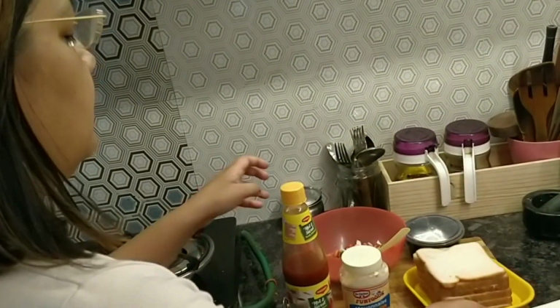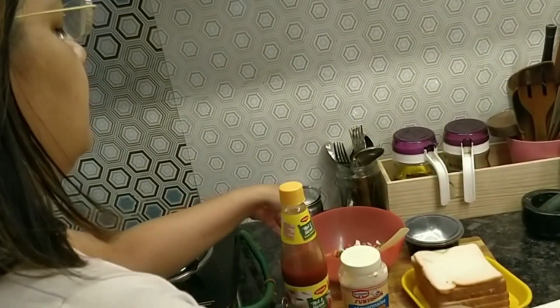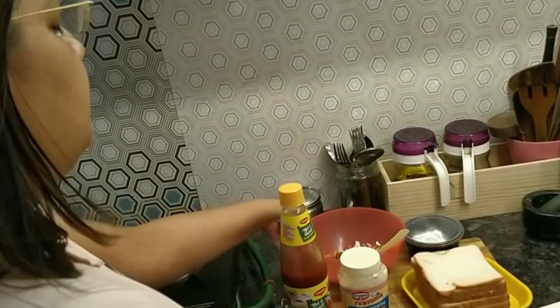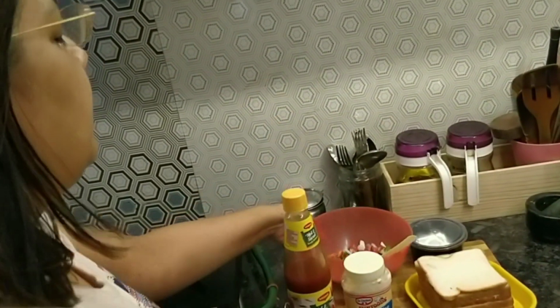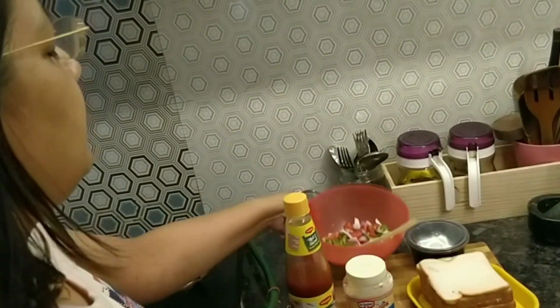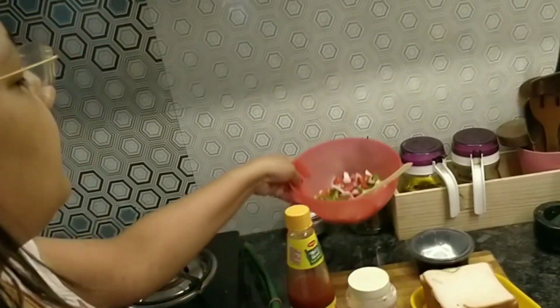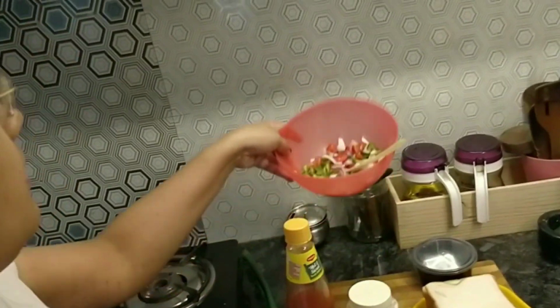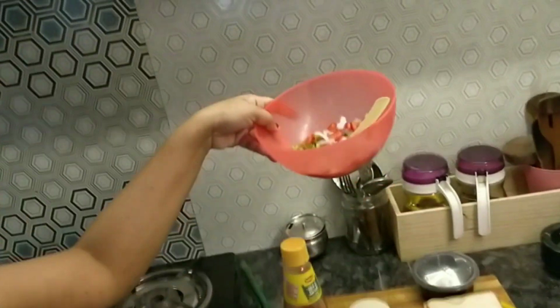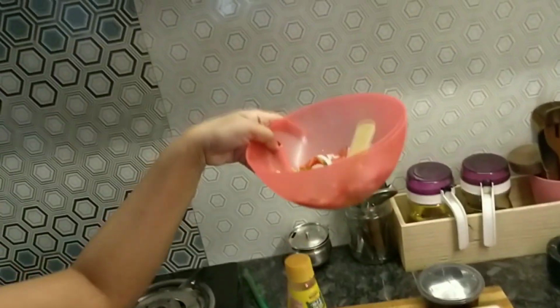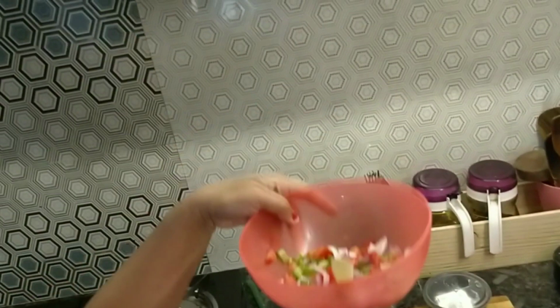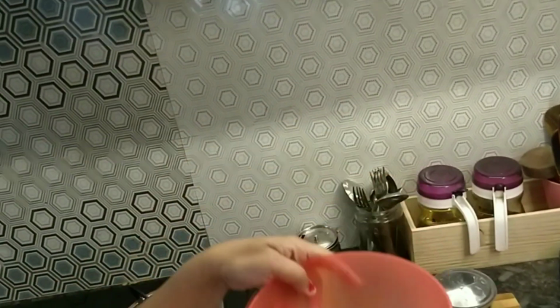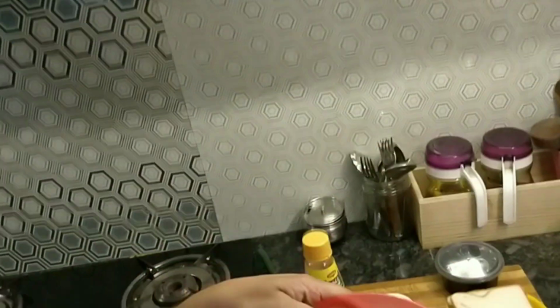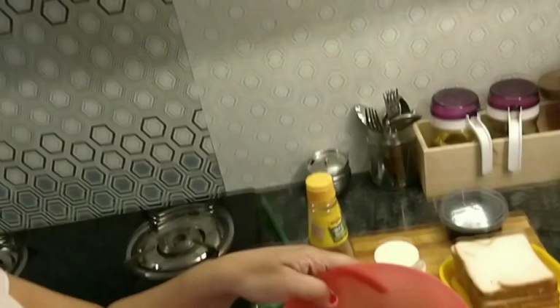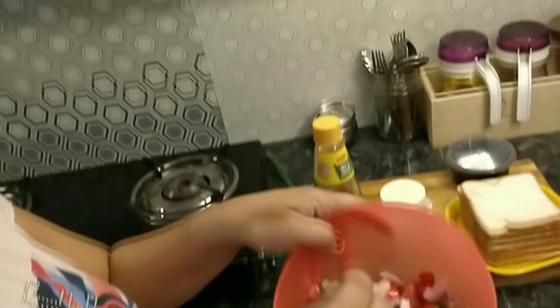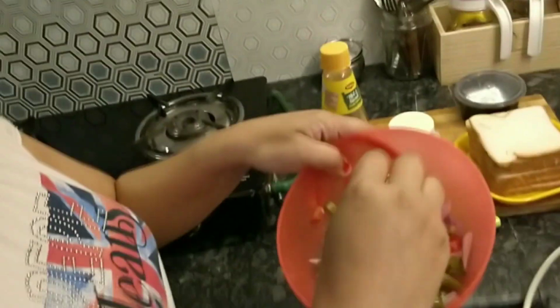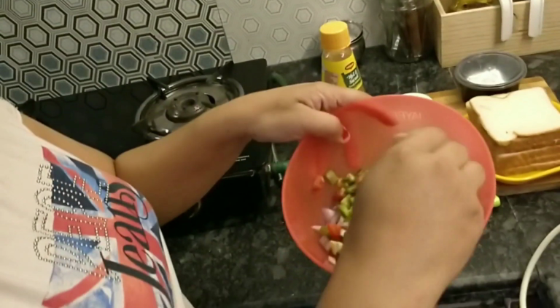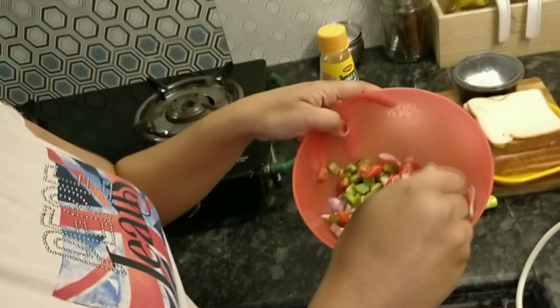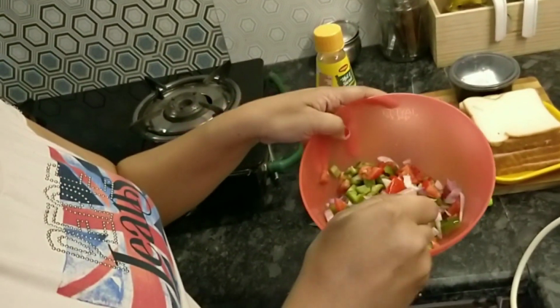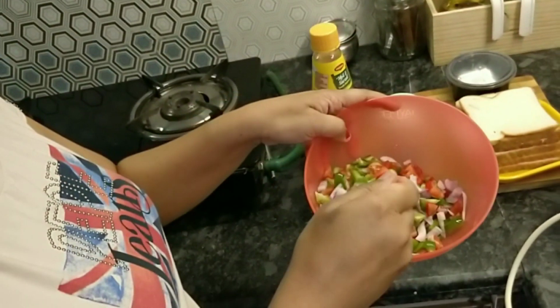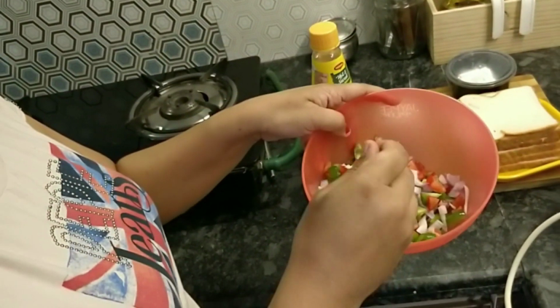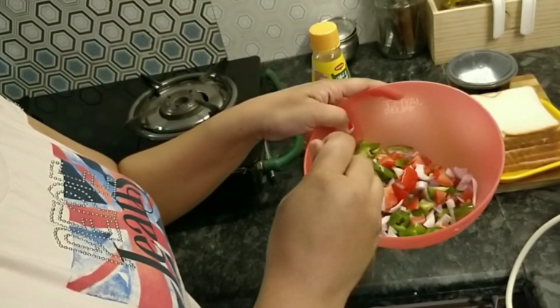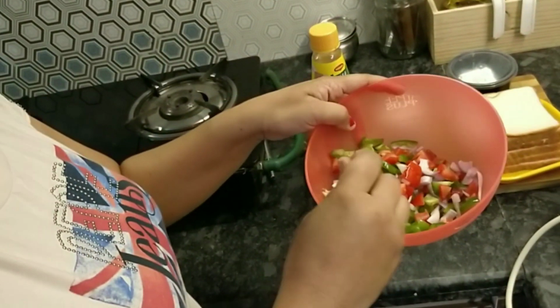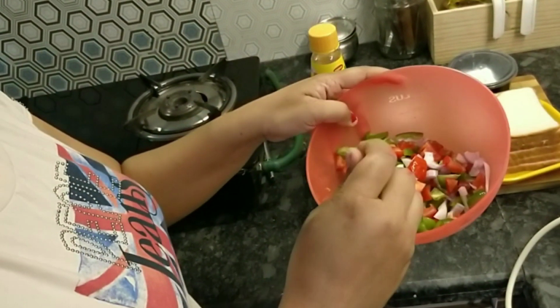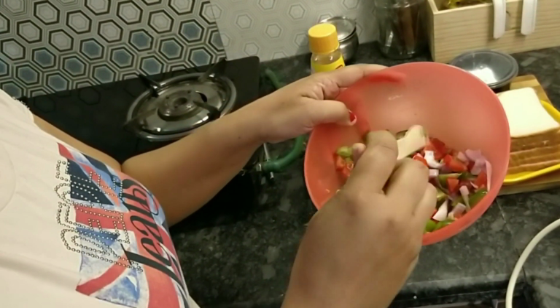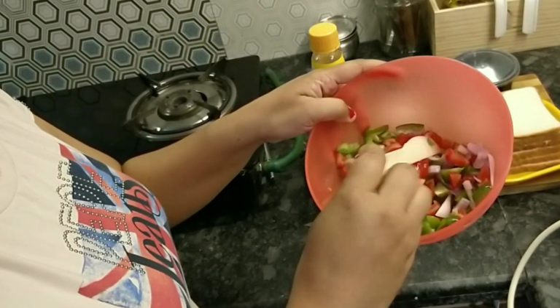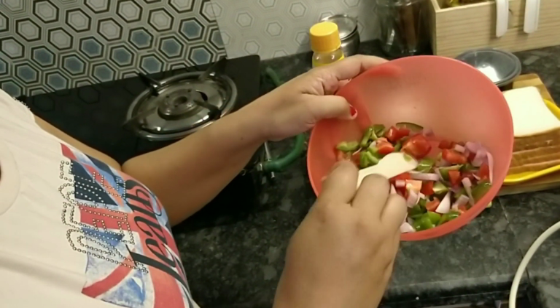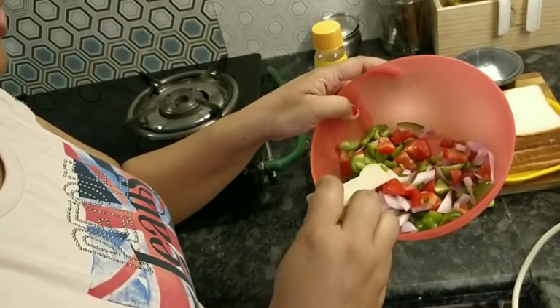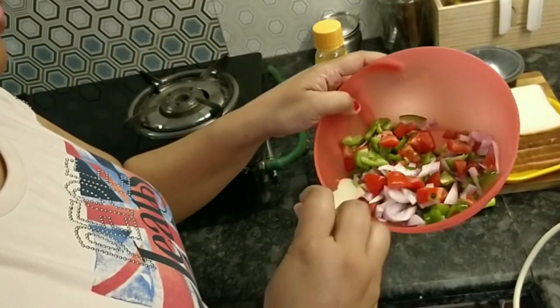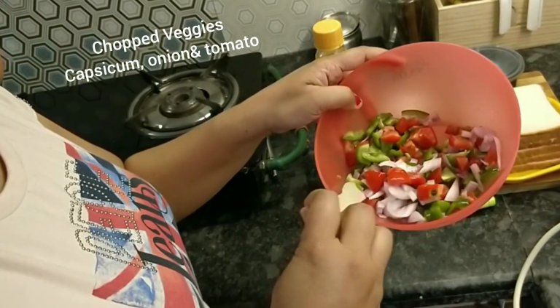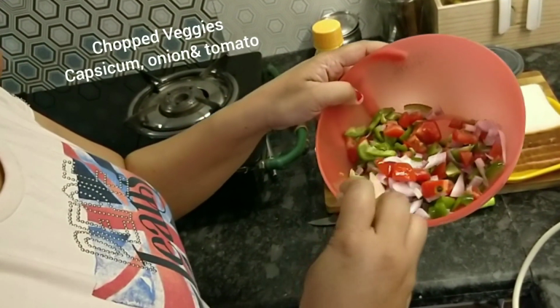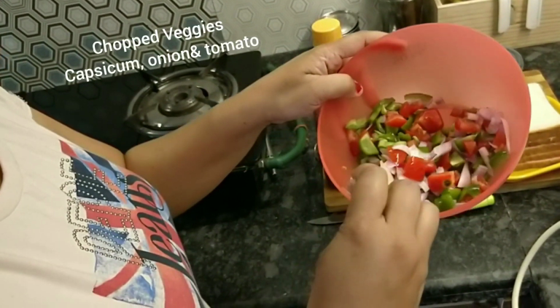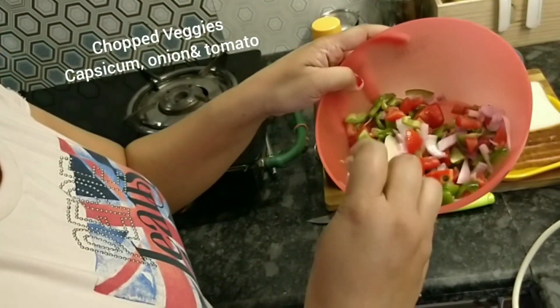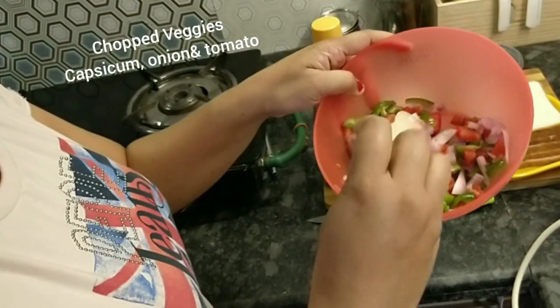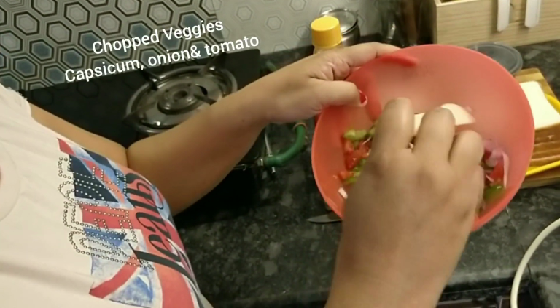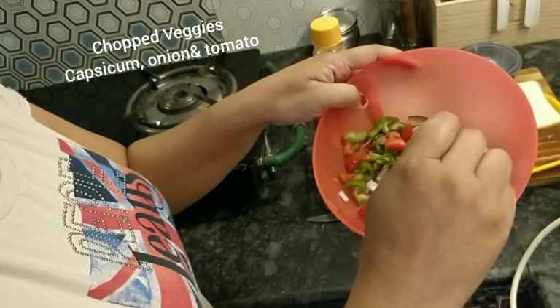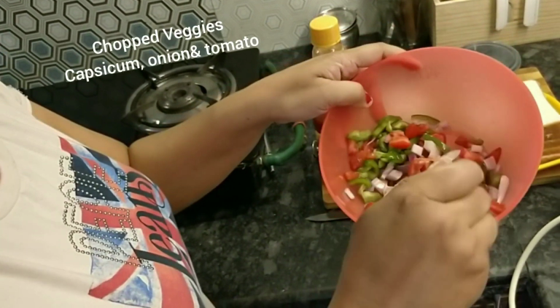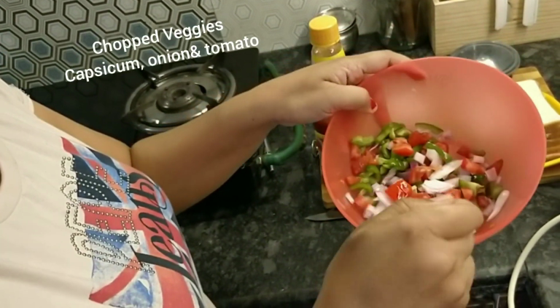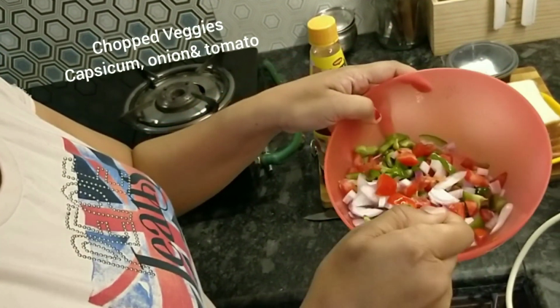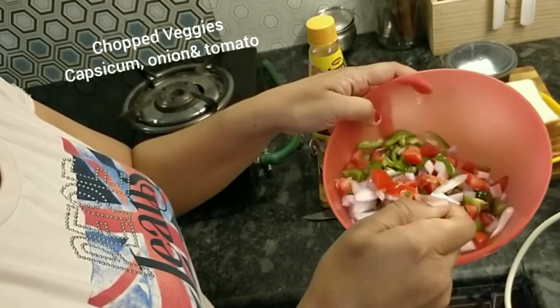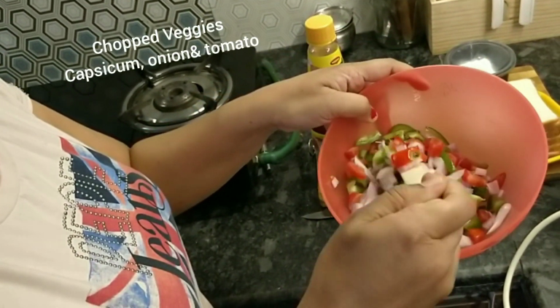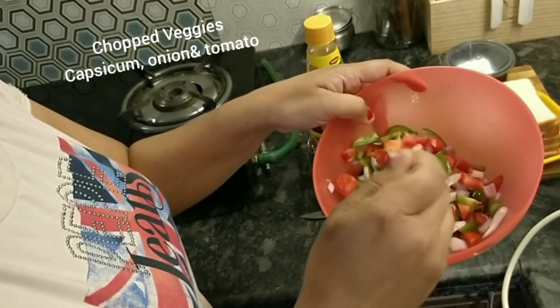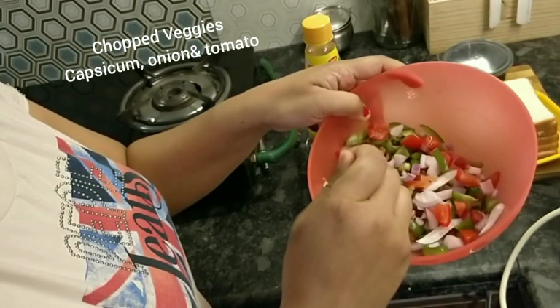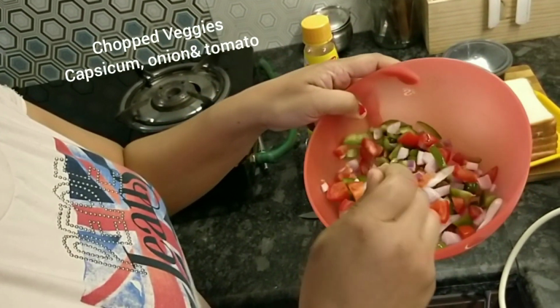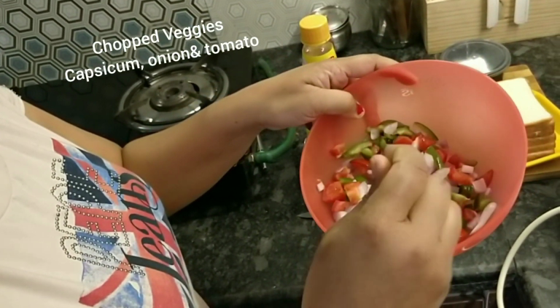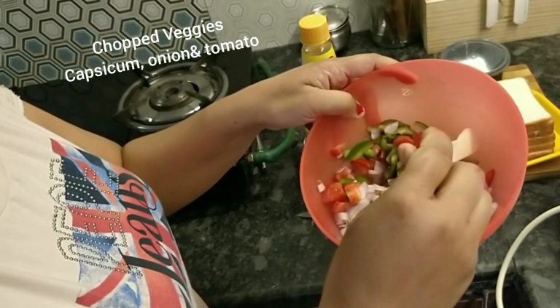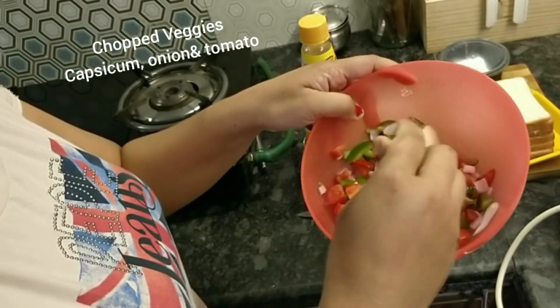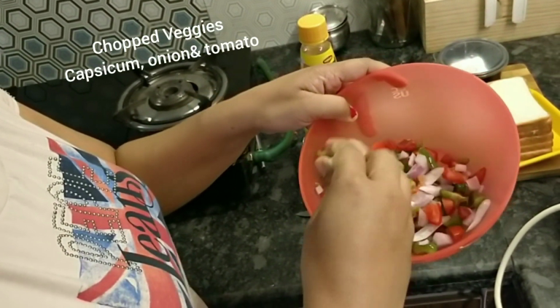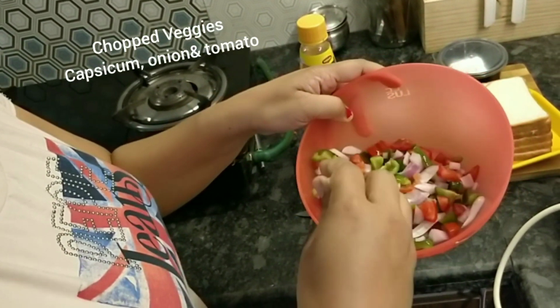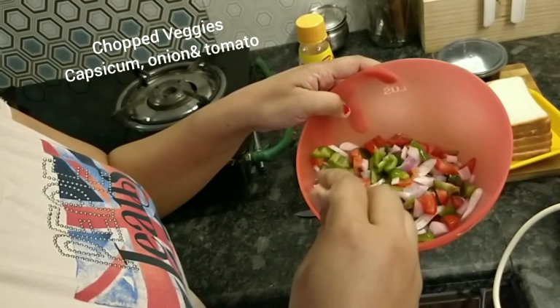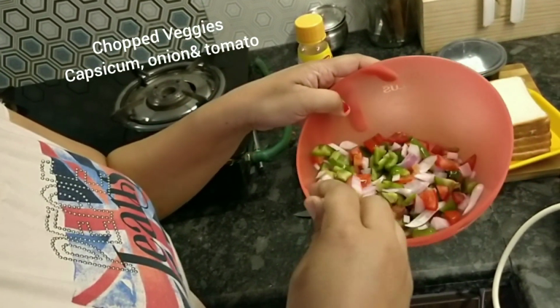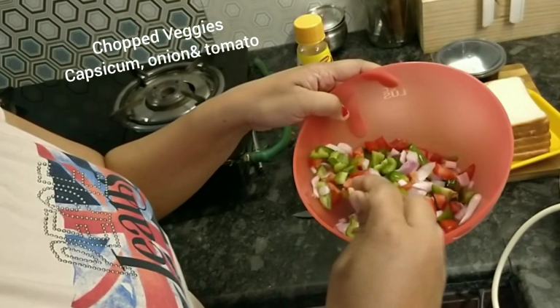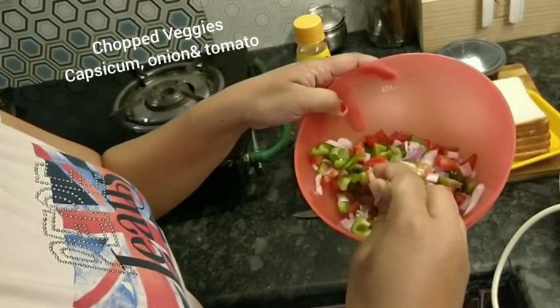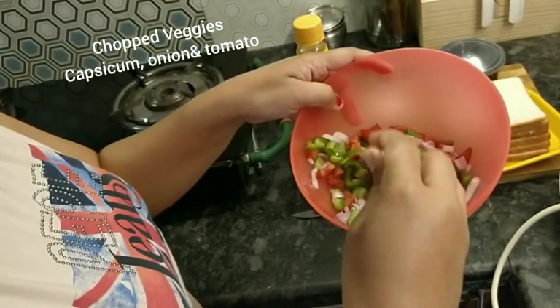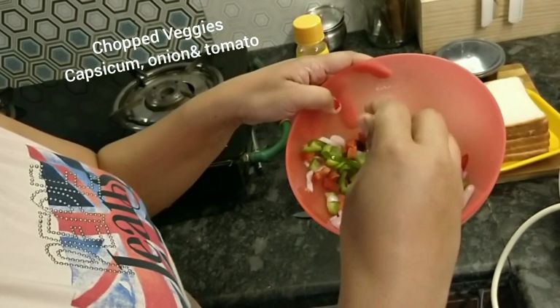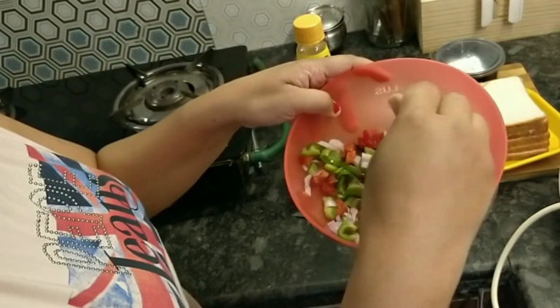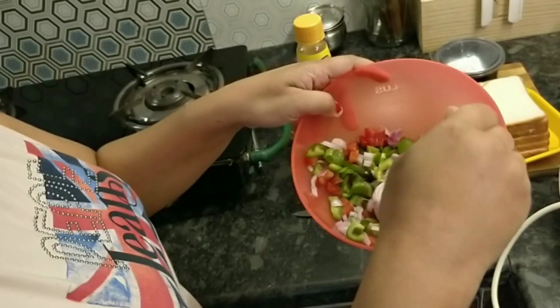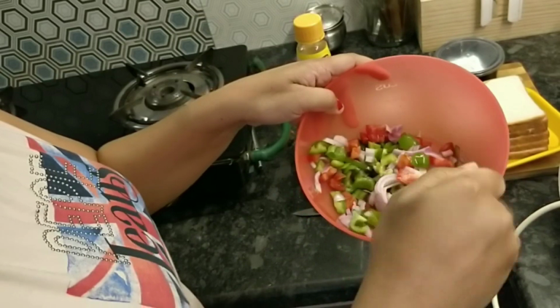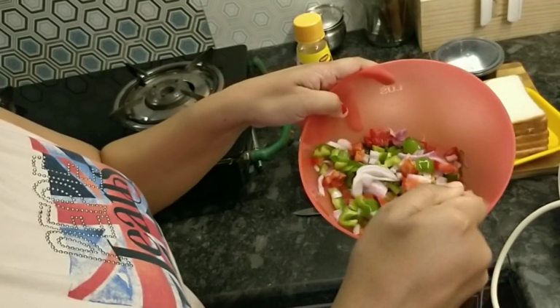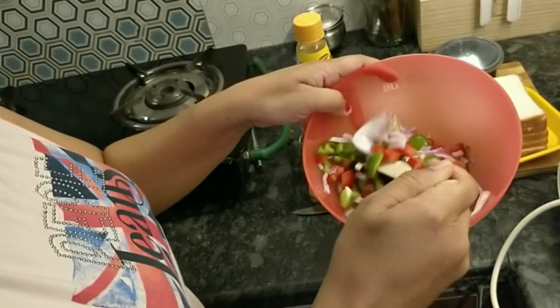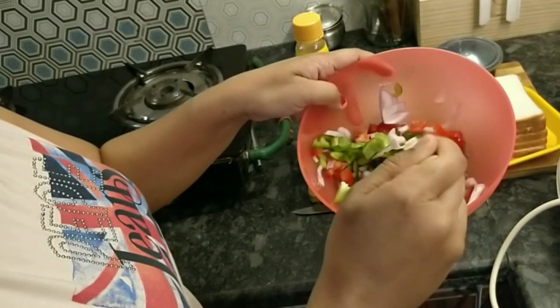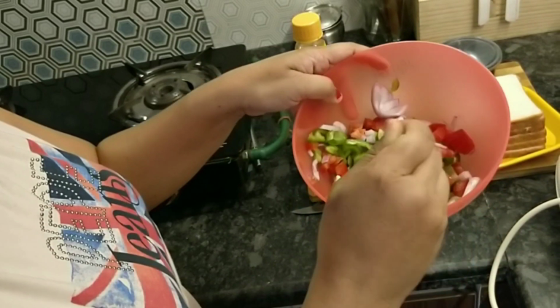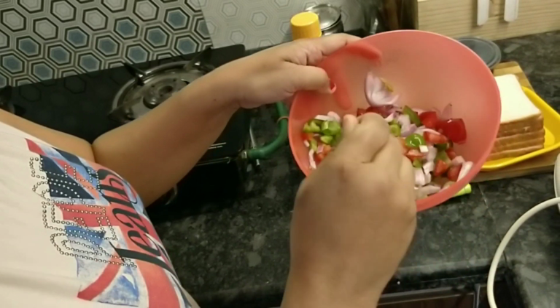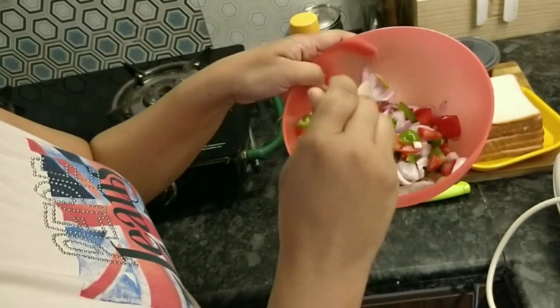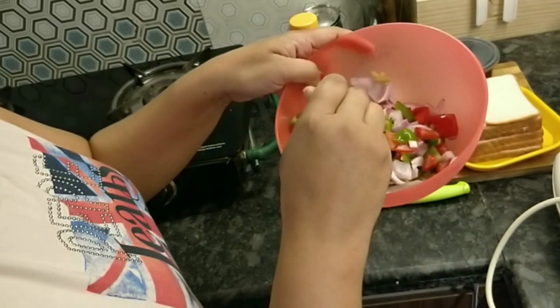I have chopped vegetables here. There are tomatoes, capsicum, shimla mirch, onion, and tomato.